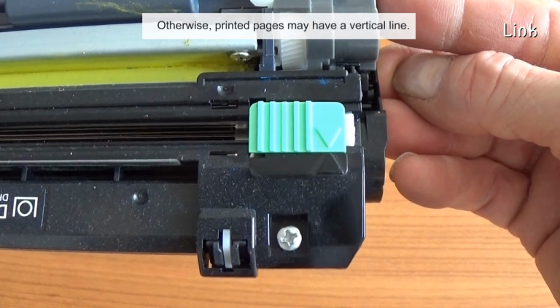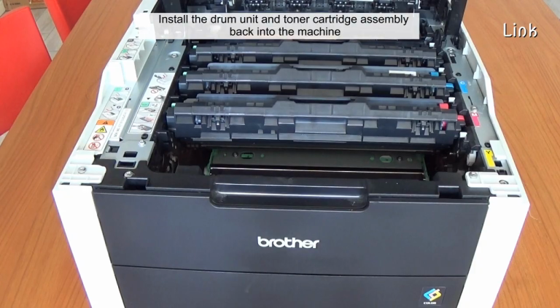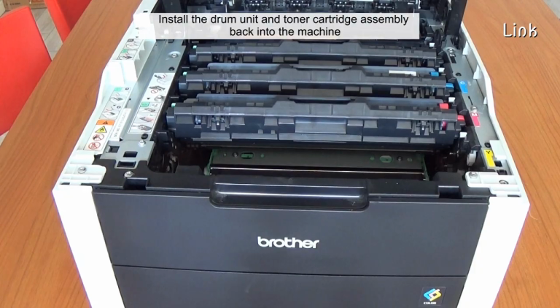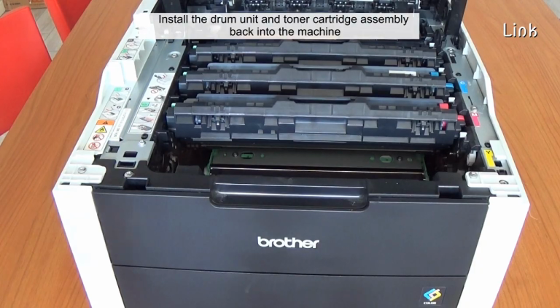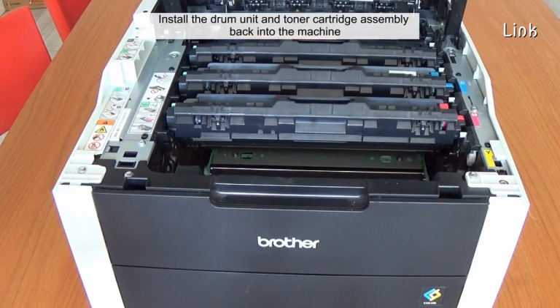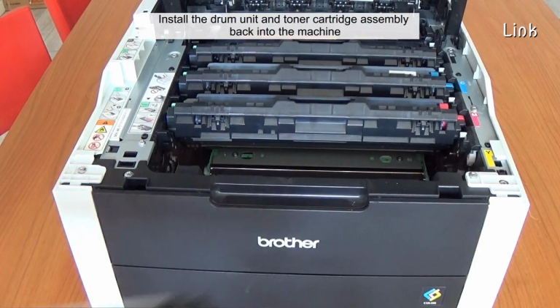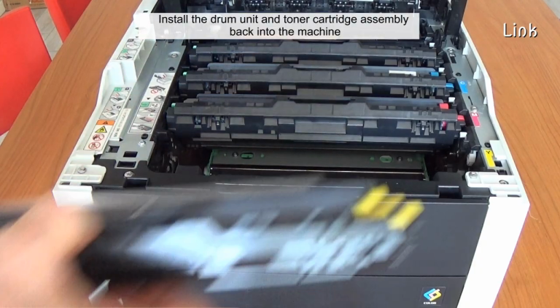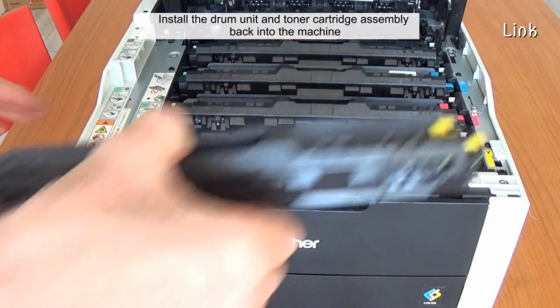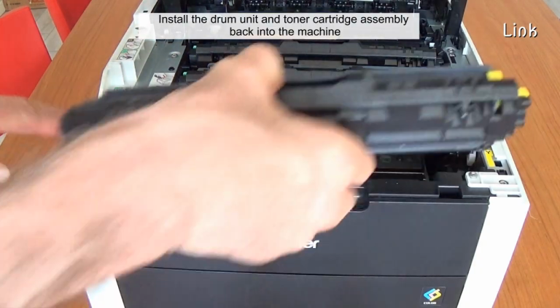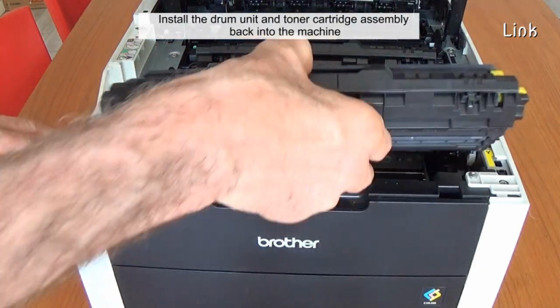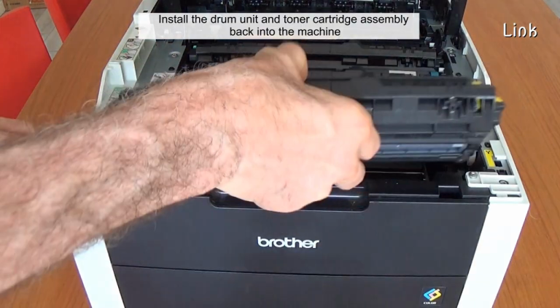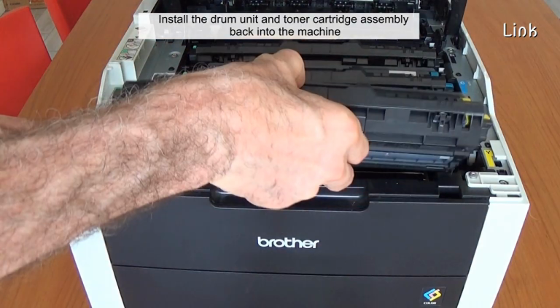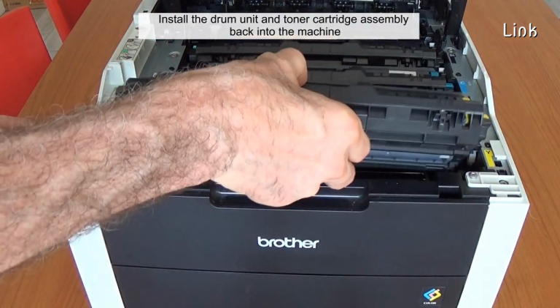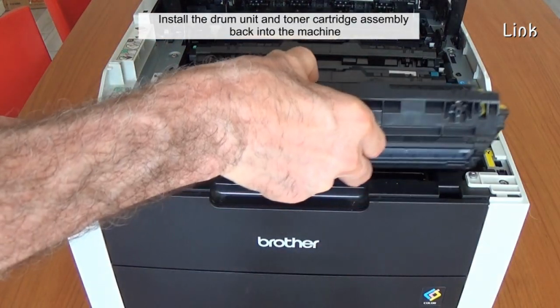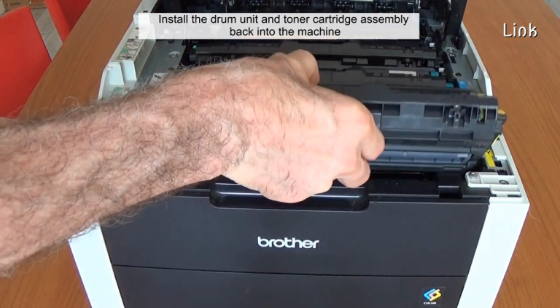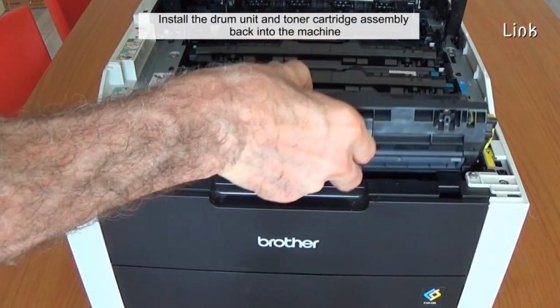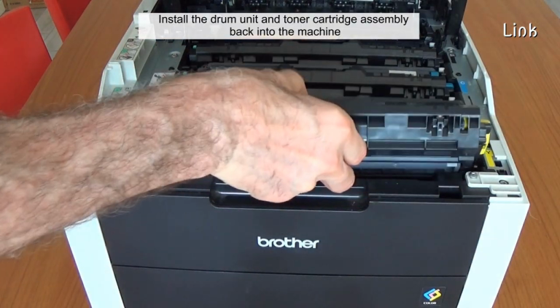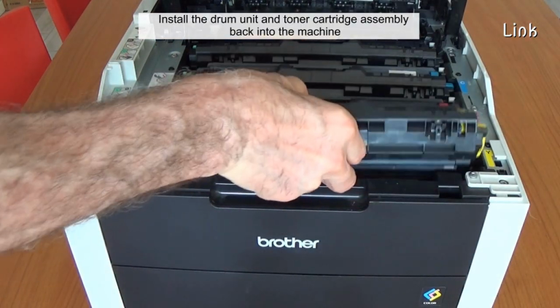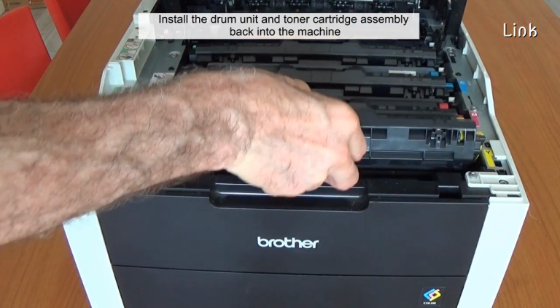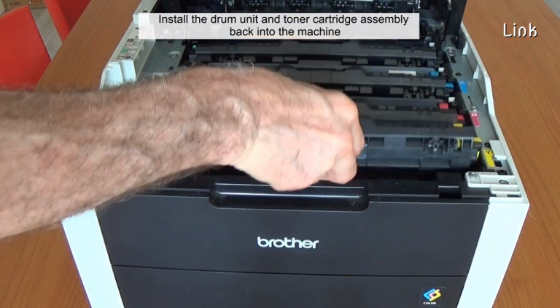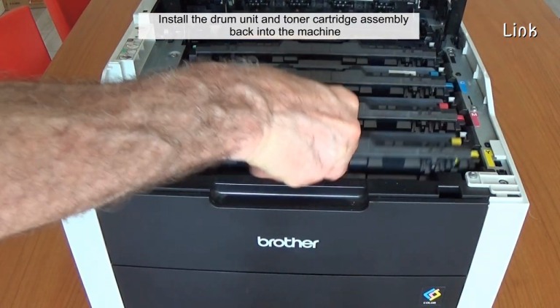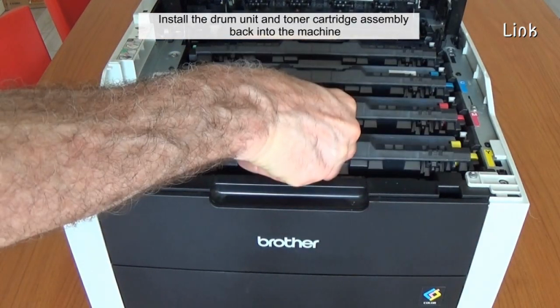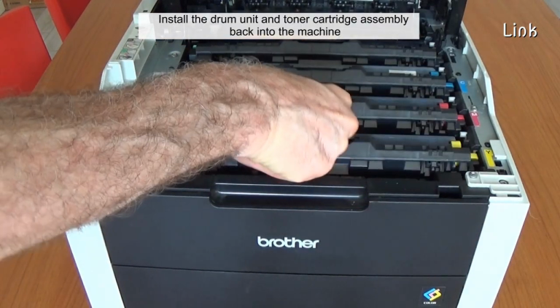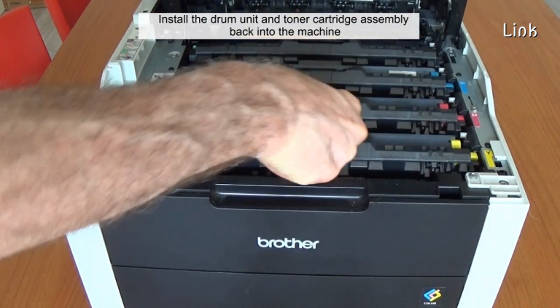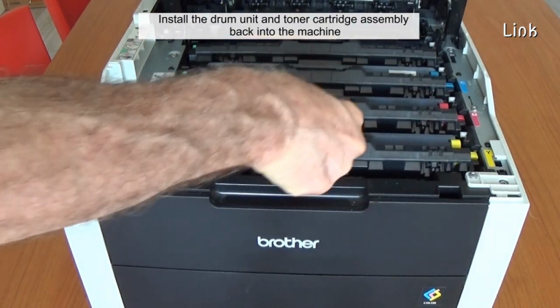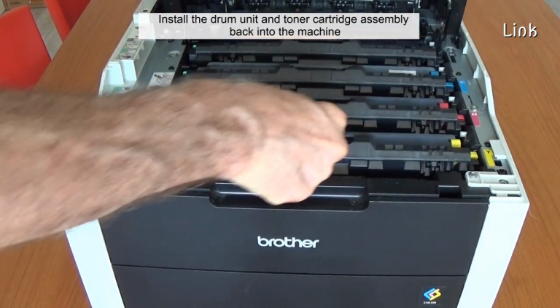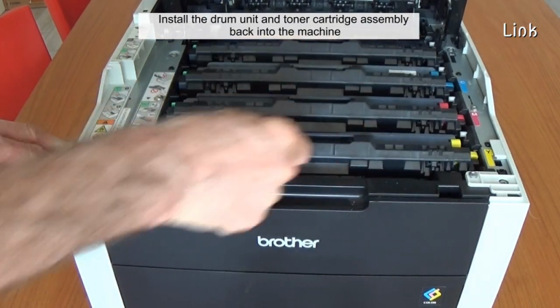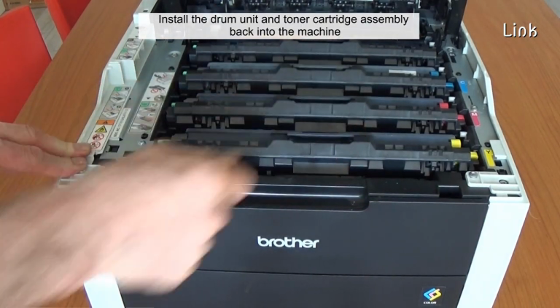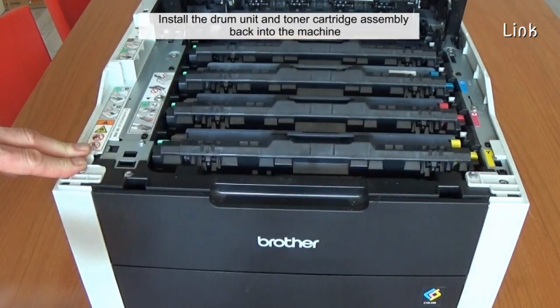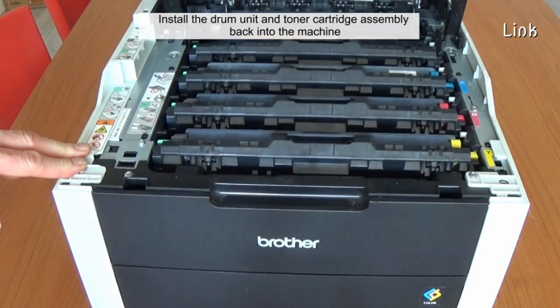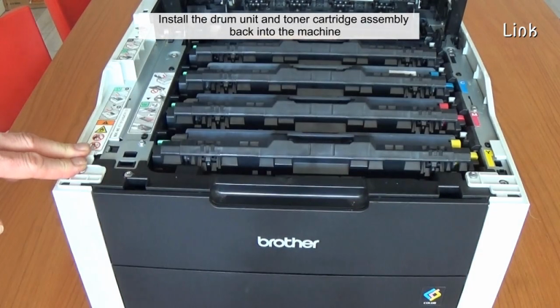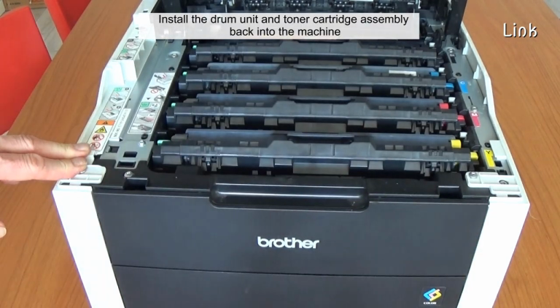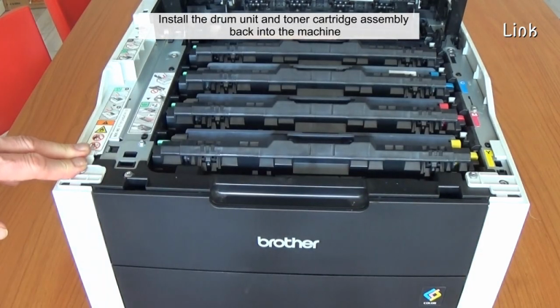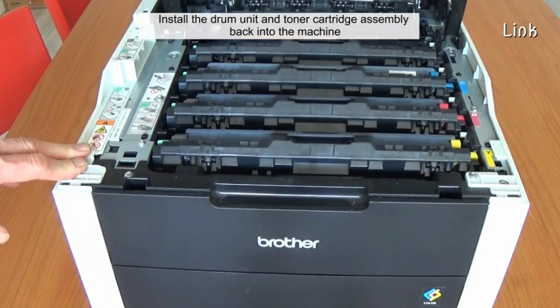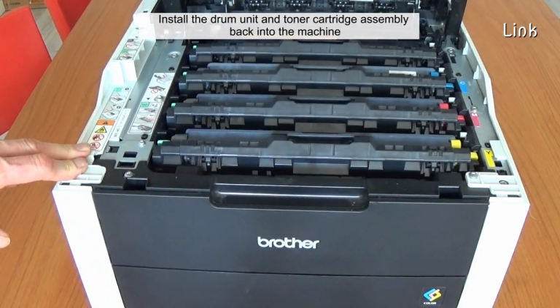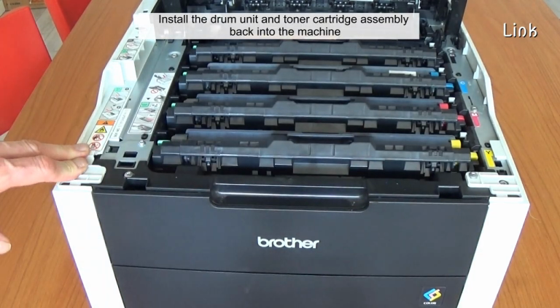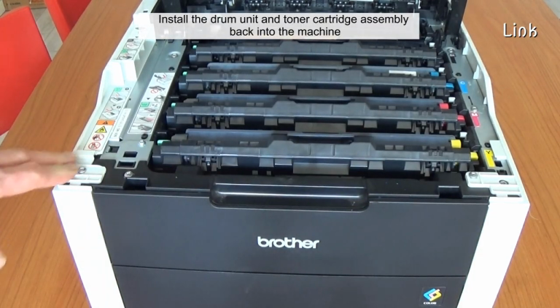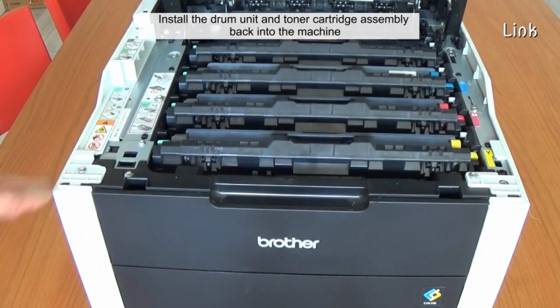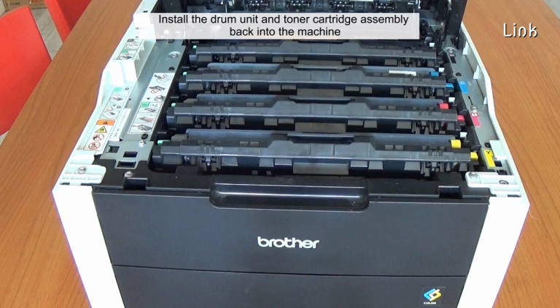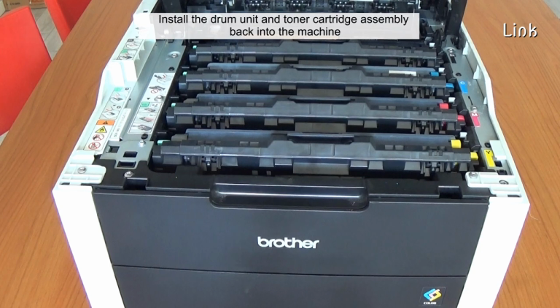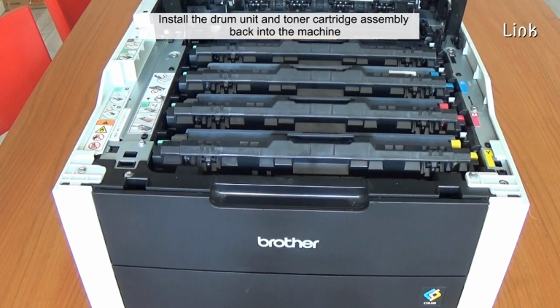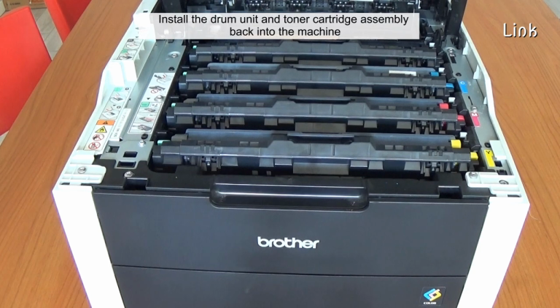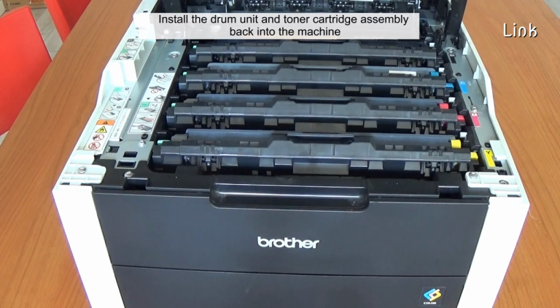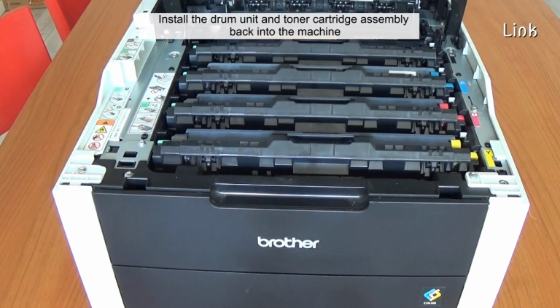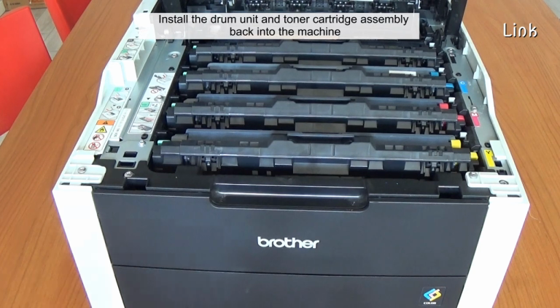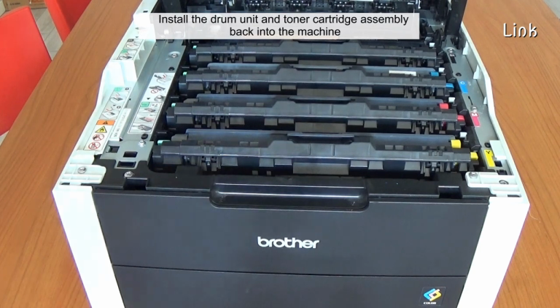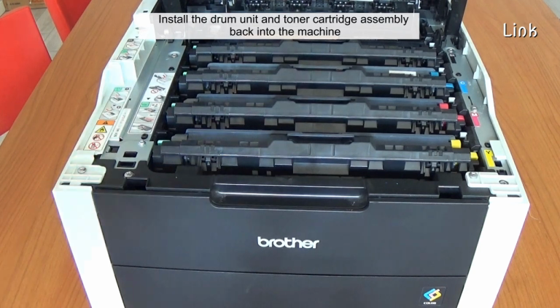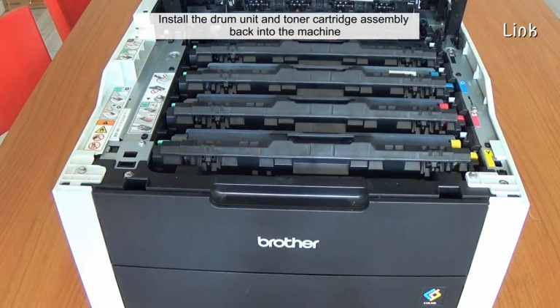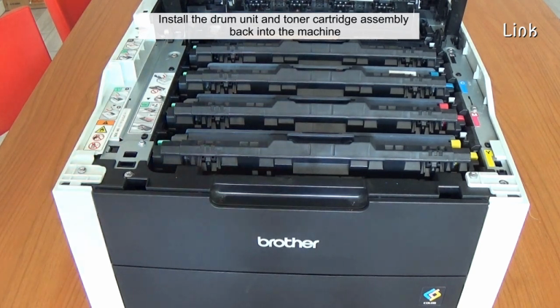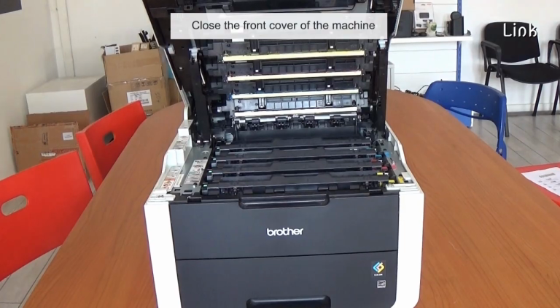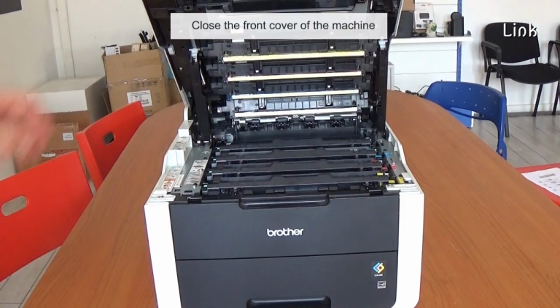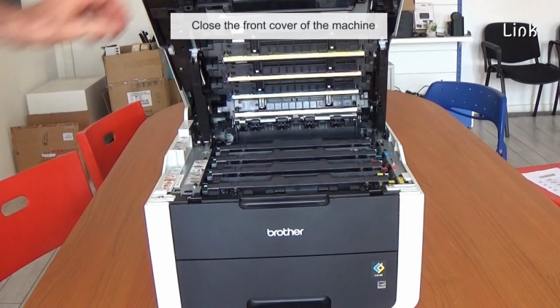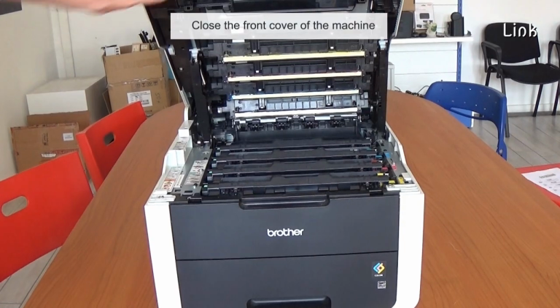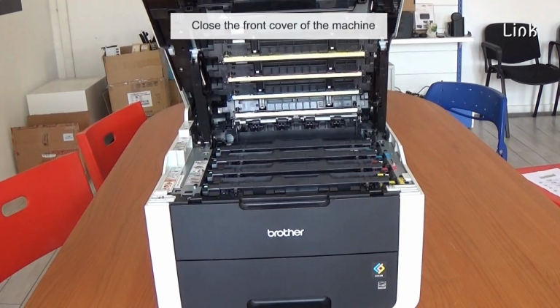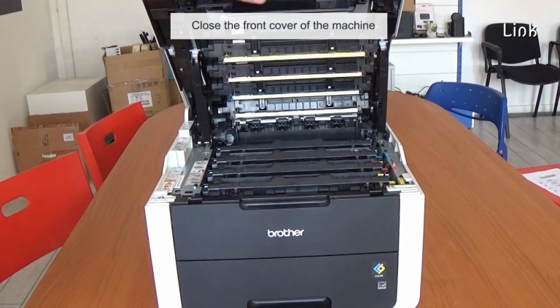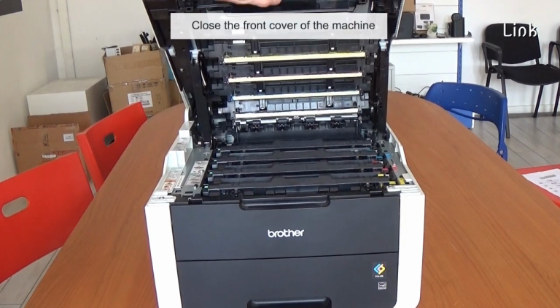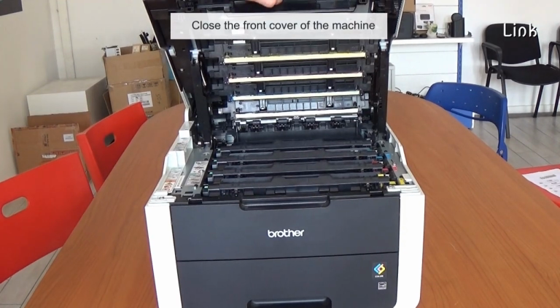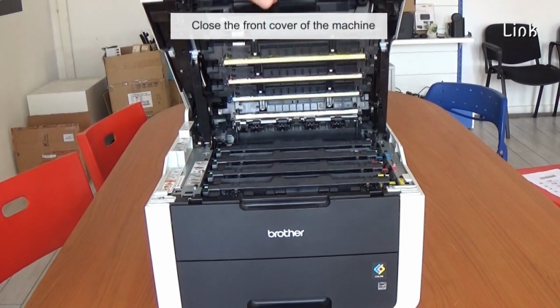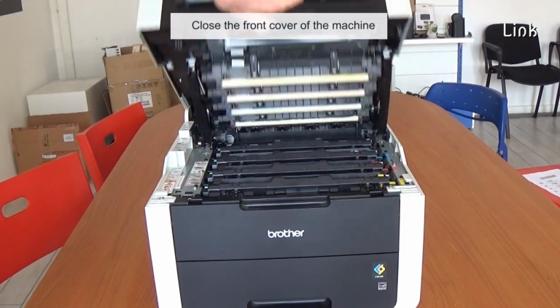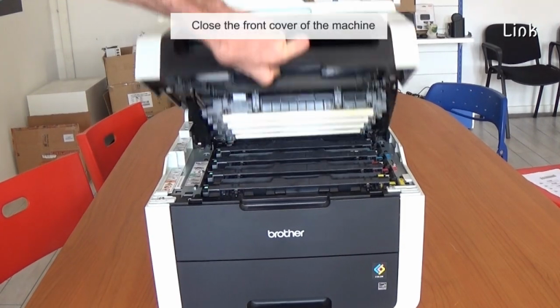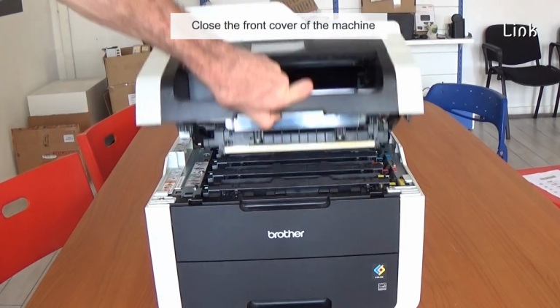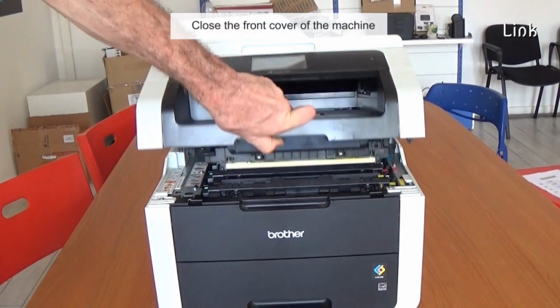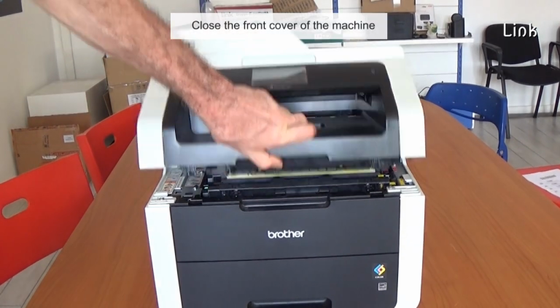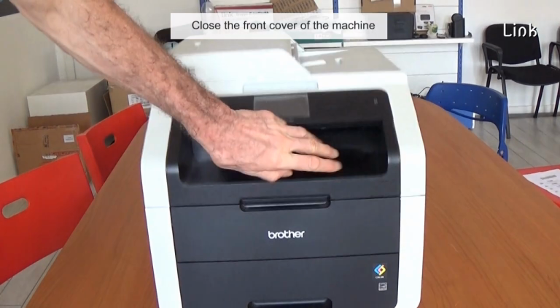Install the drum unit and toner cartridge assembly back into the machine. Close the front cover of the machine.